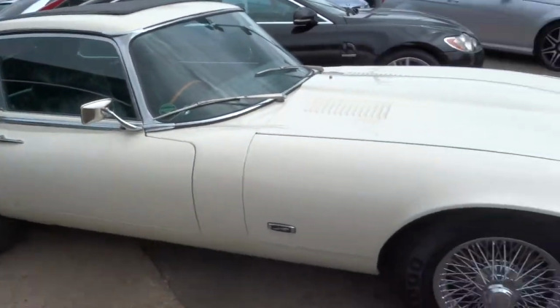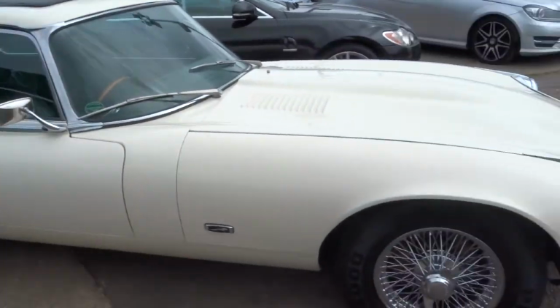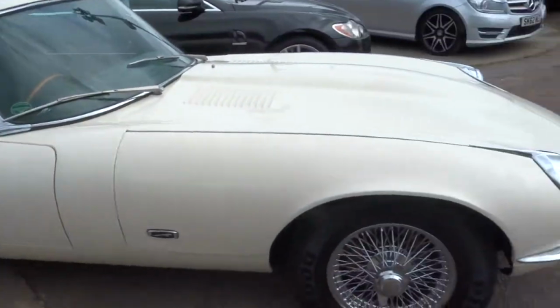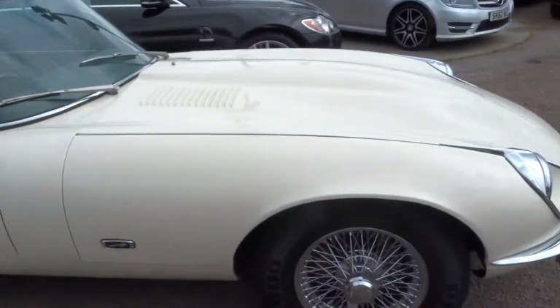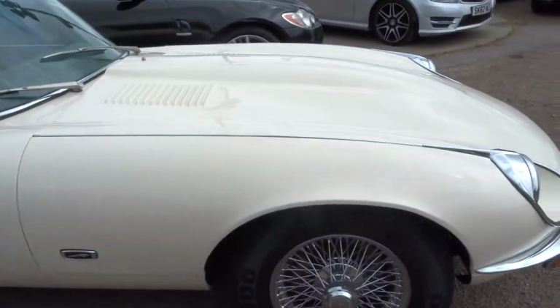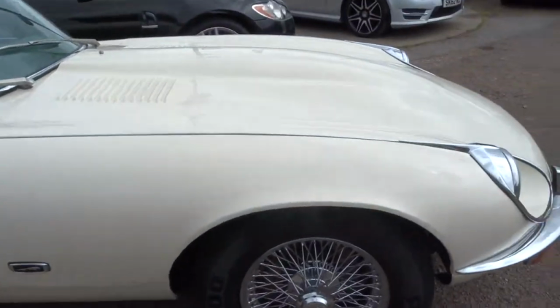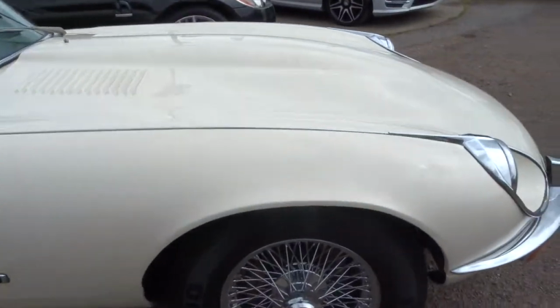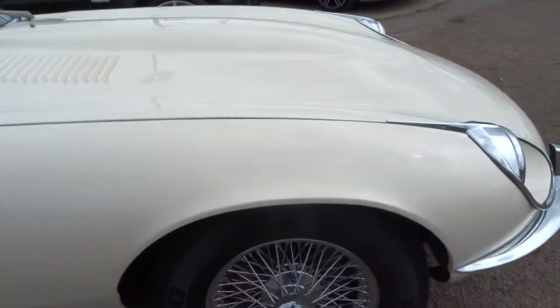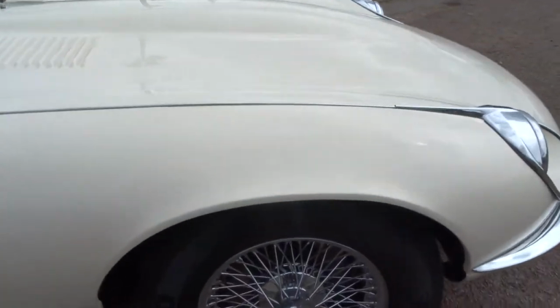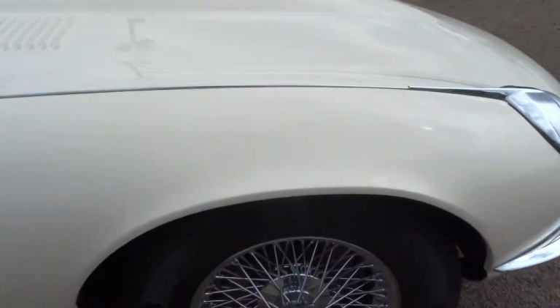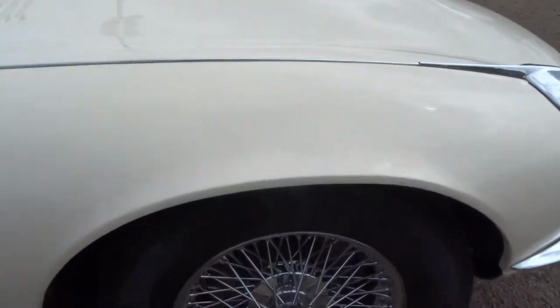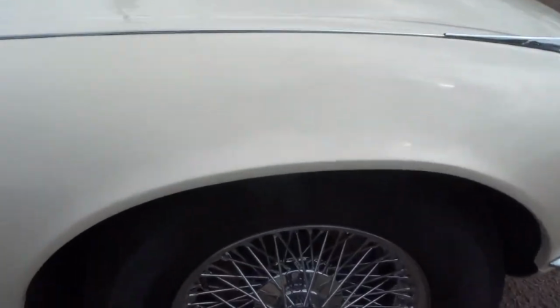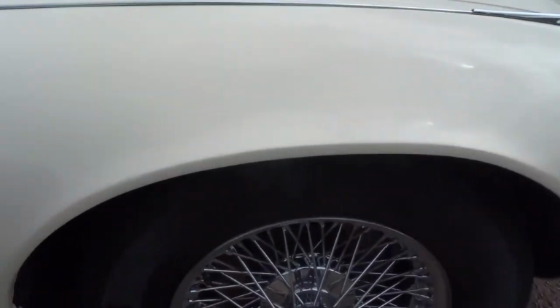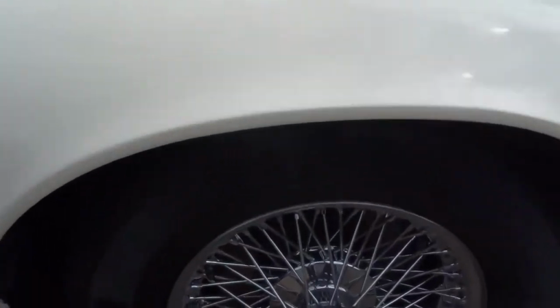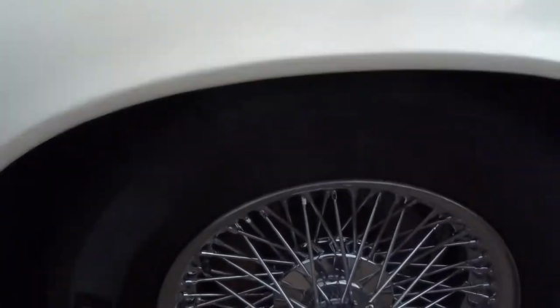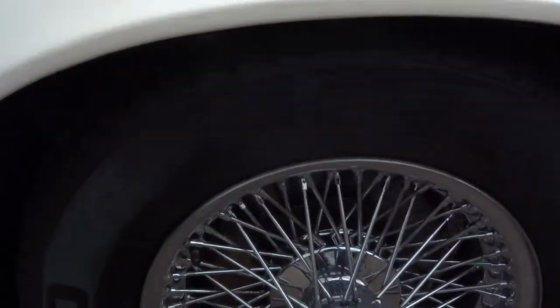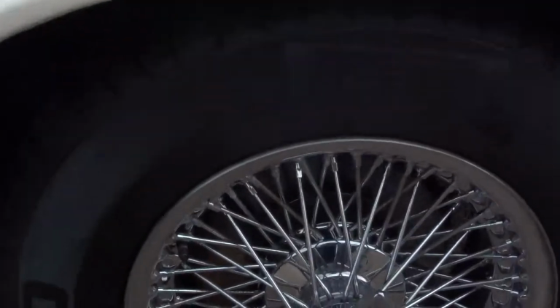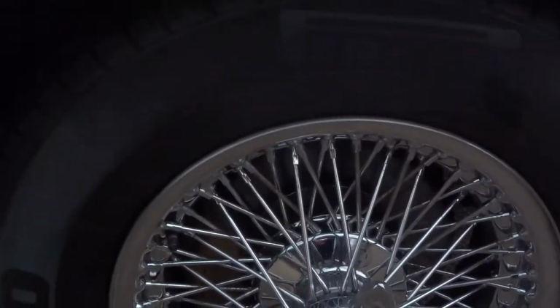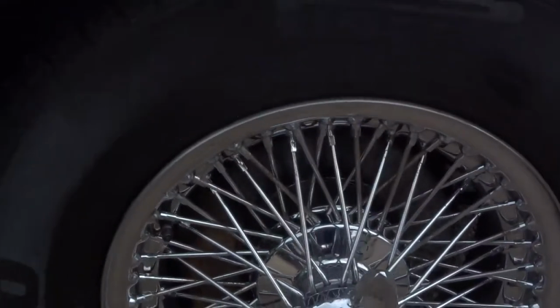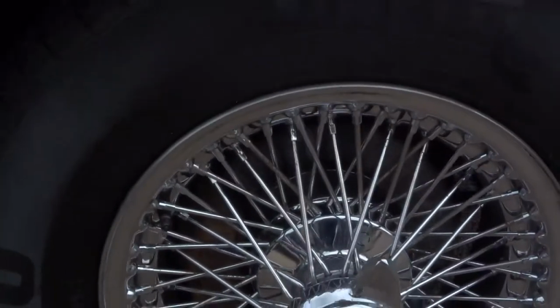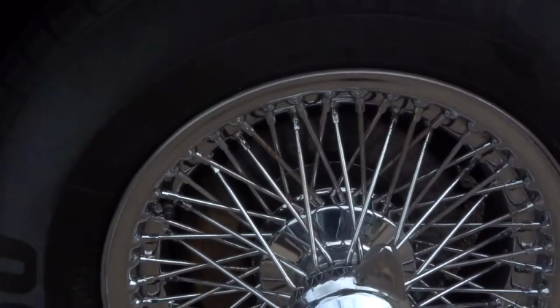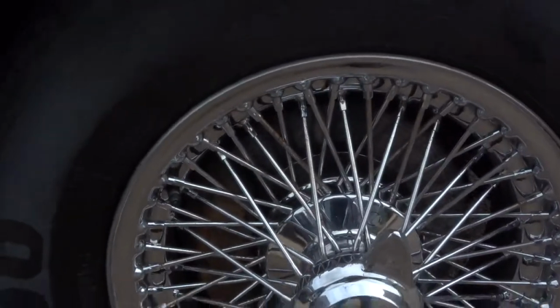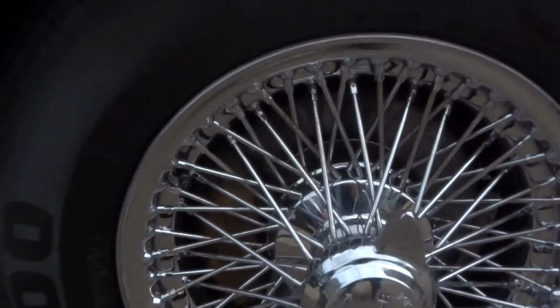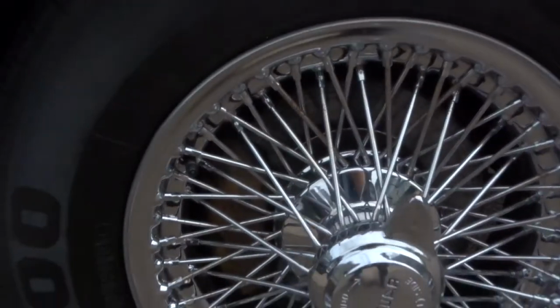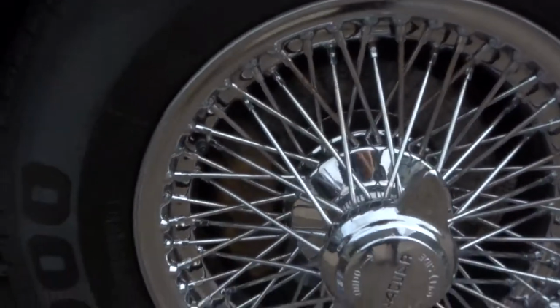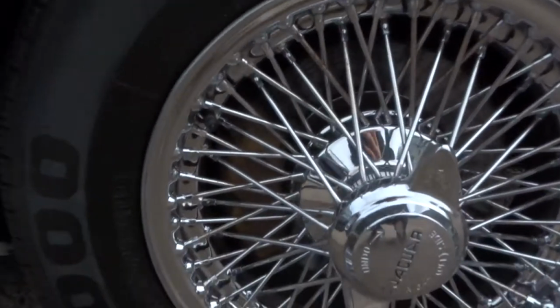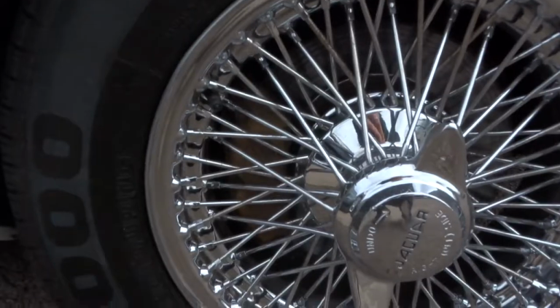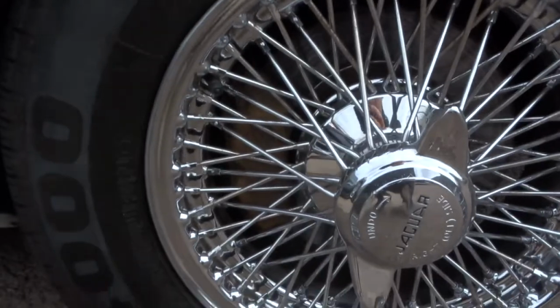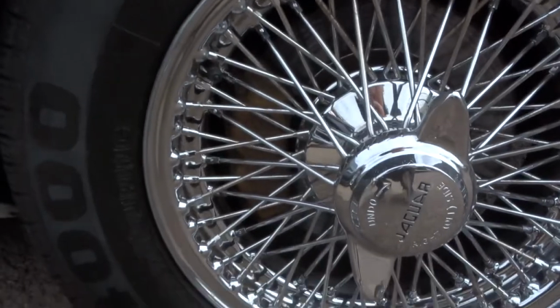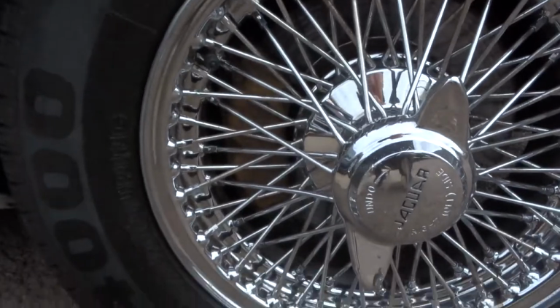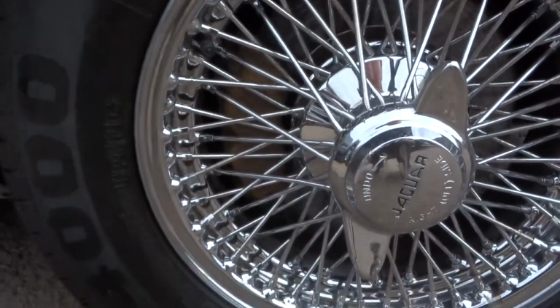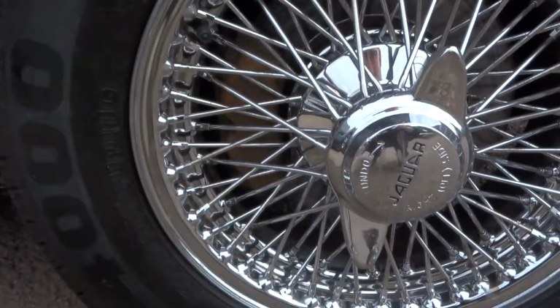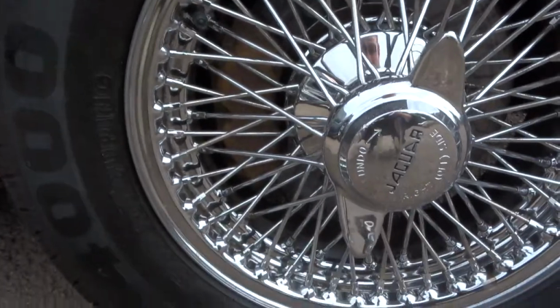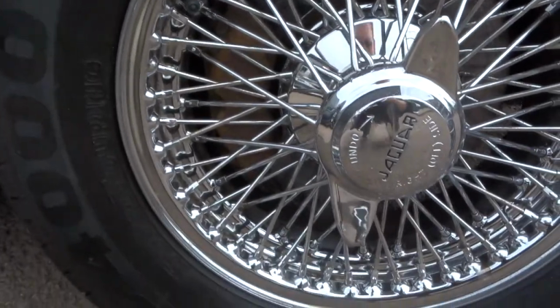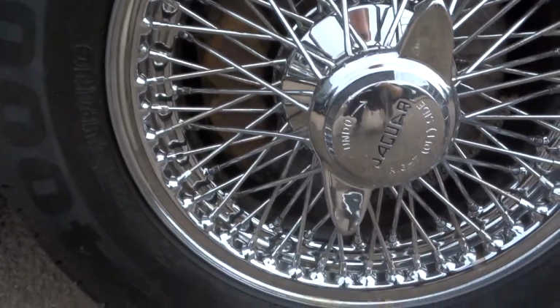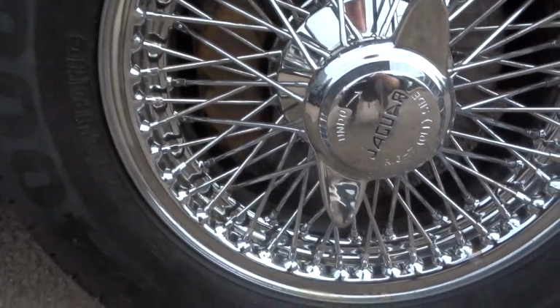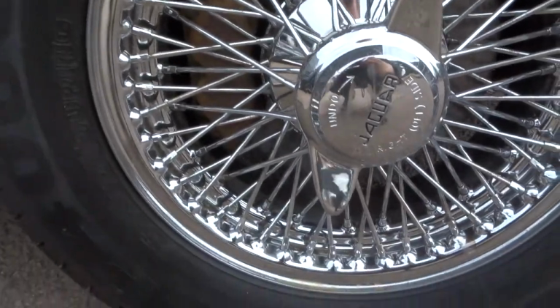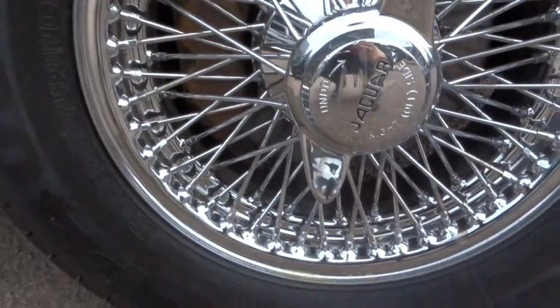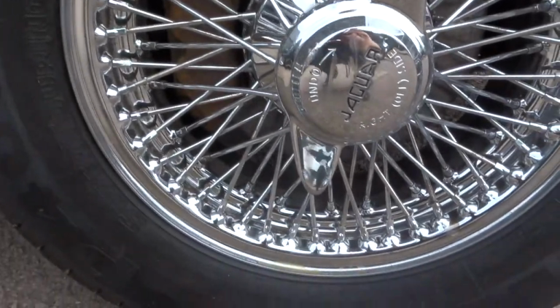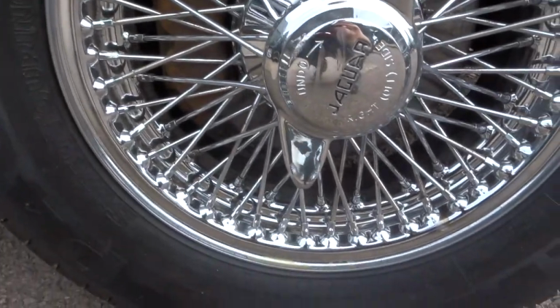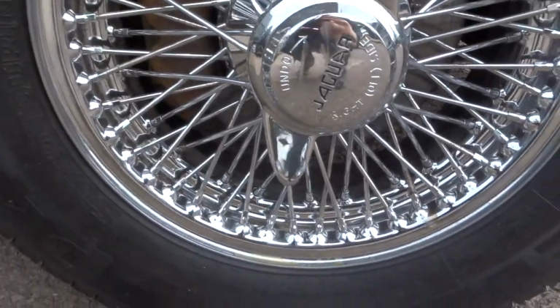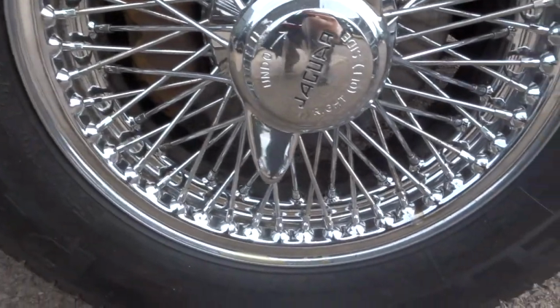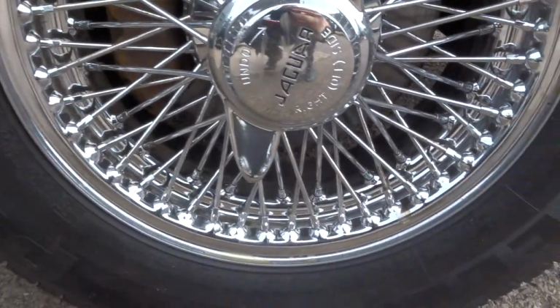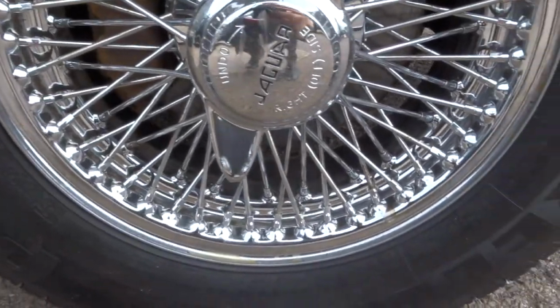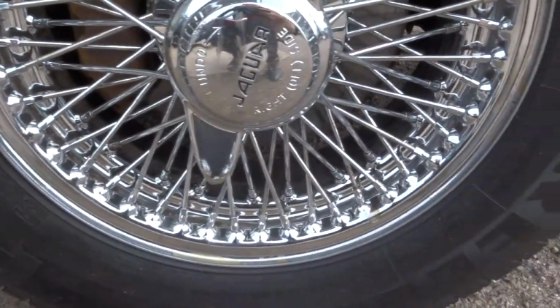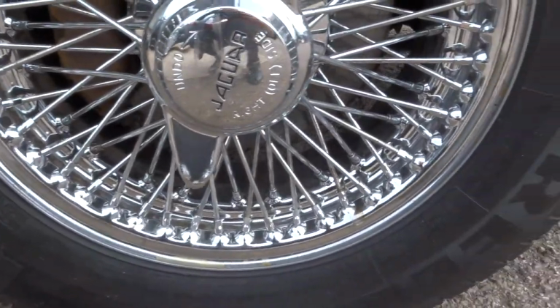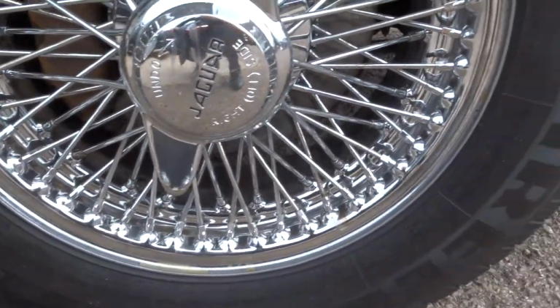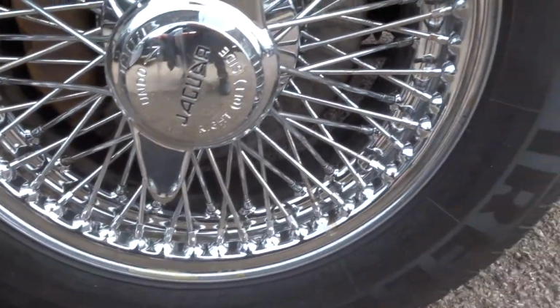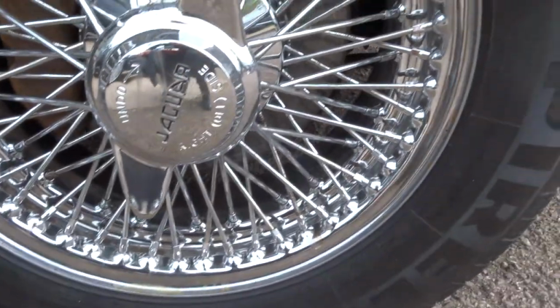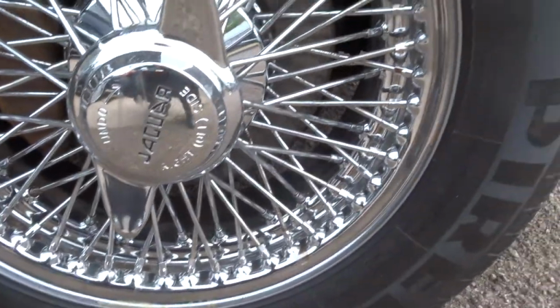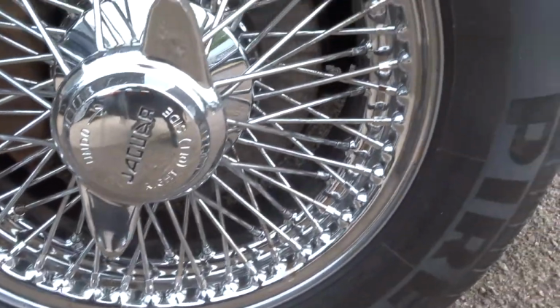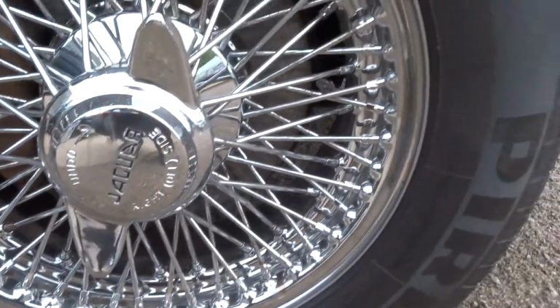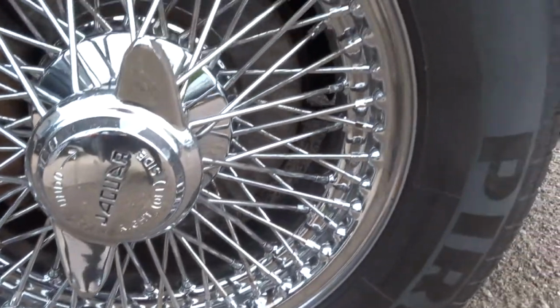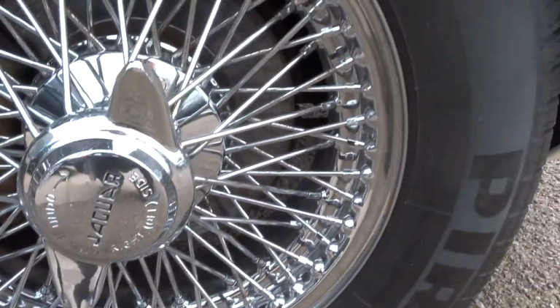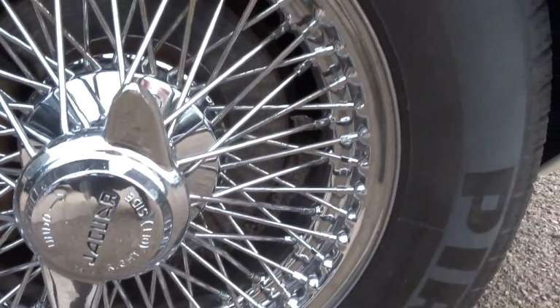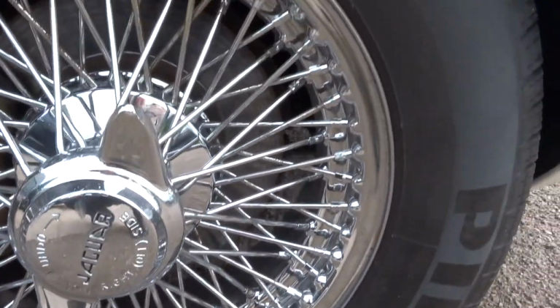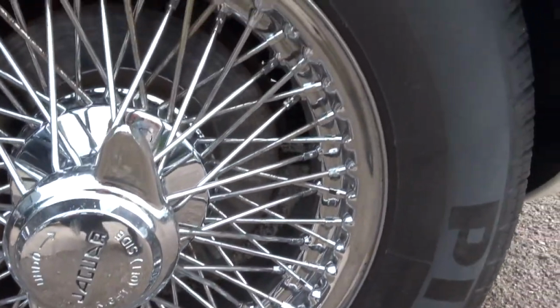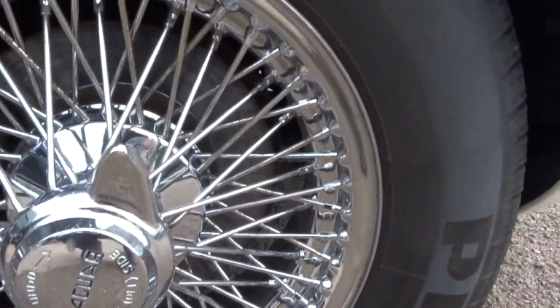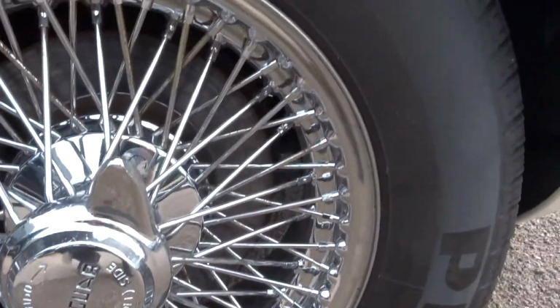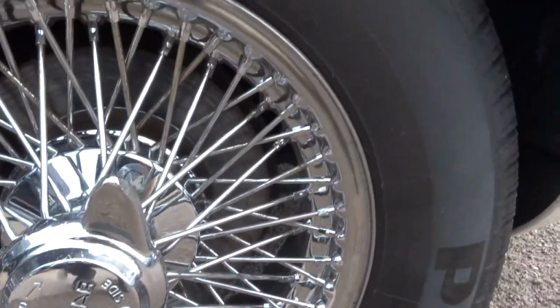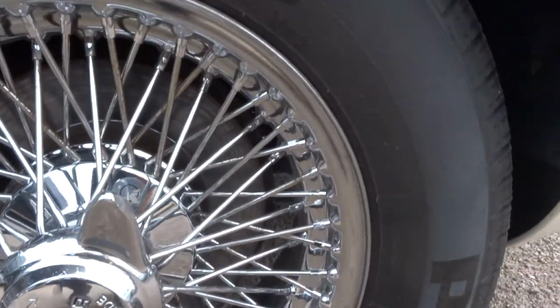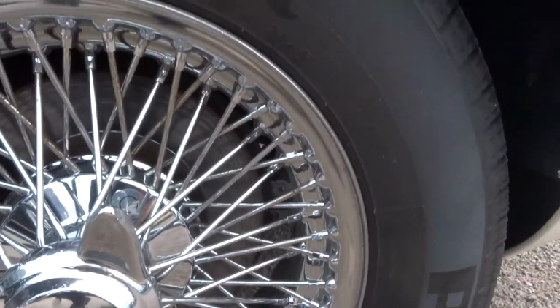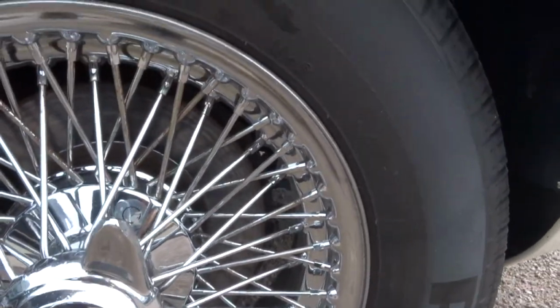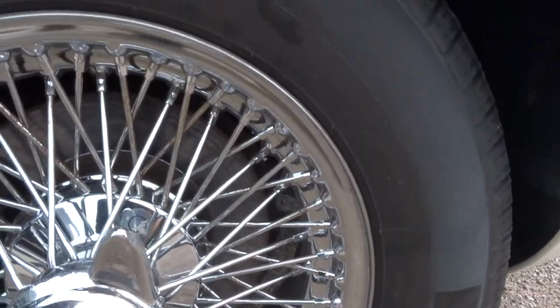Here are the gorgeous multi-spoke alloys. As you can see, in lovely condition.